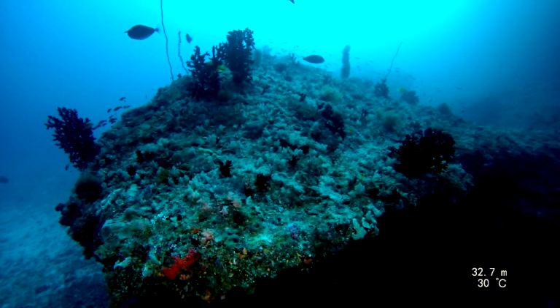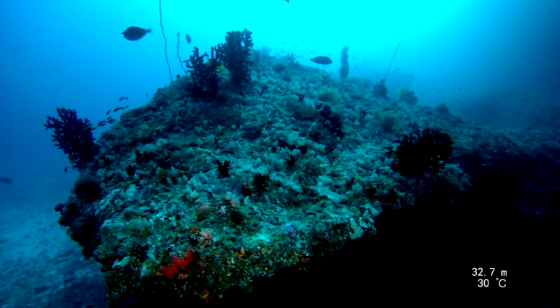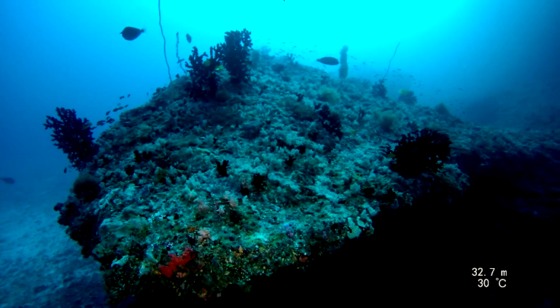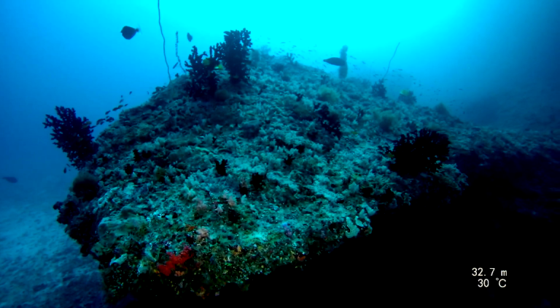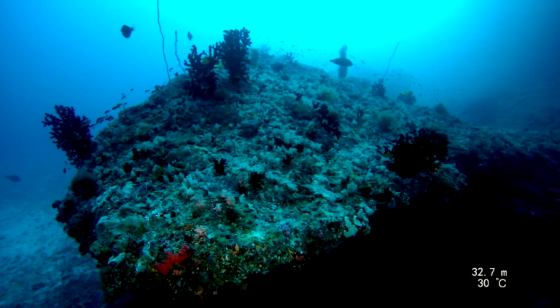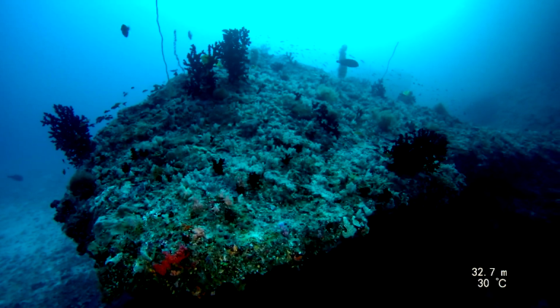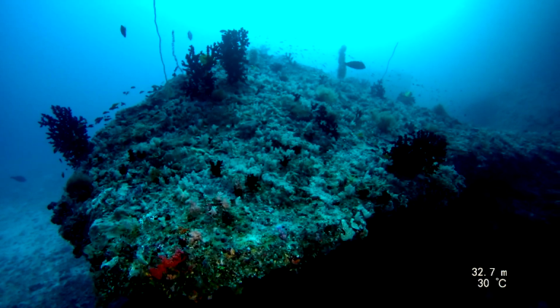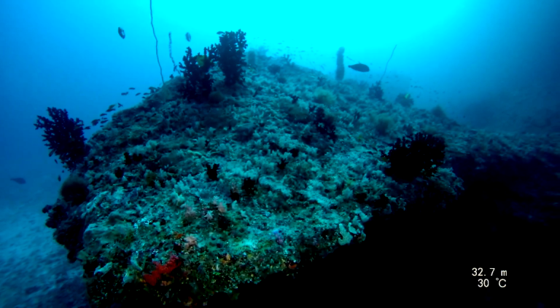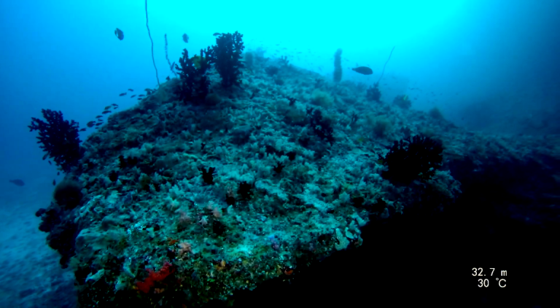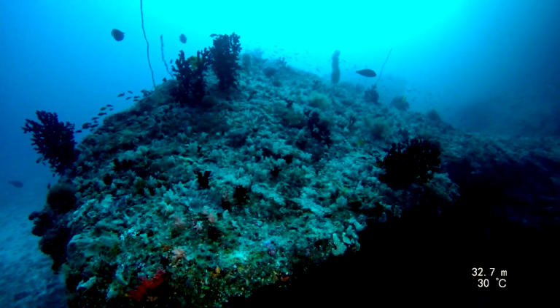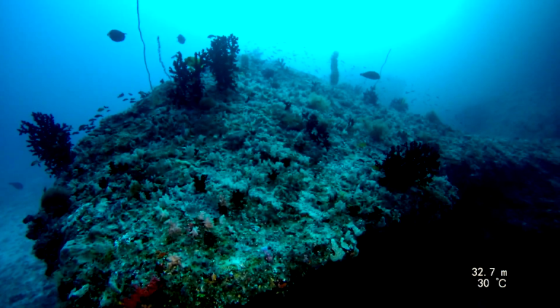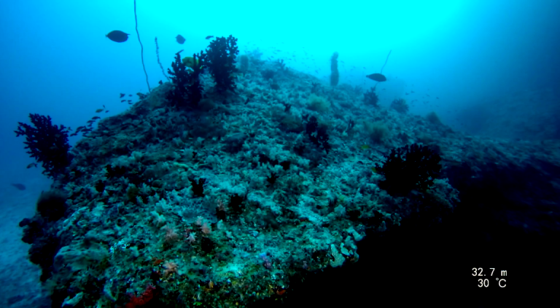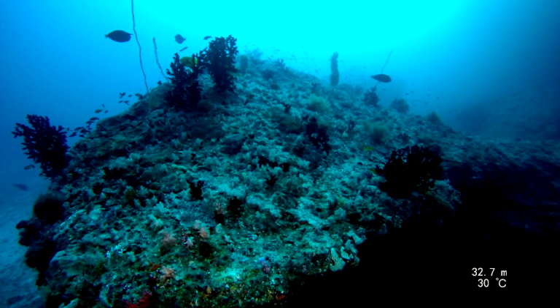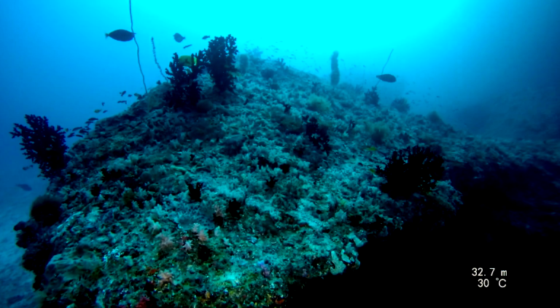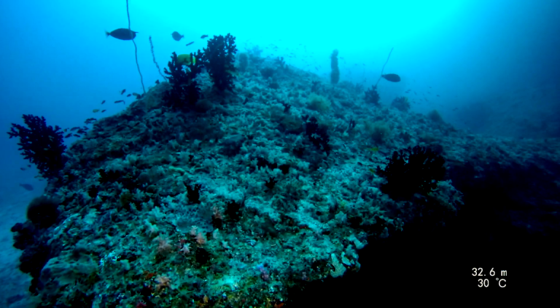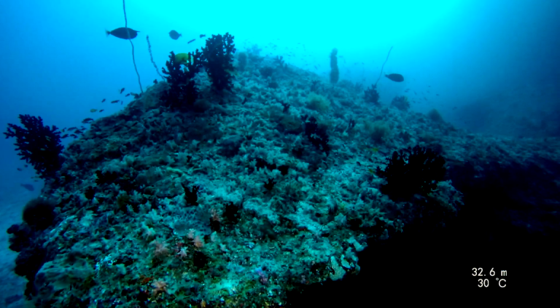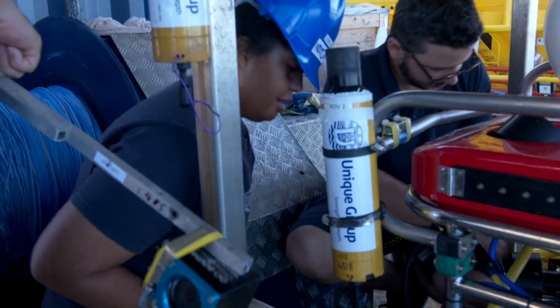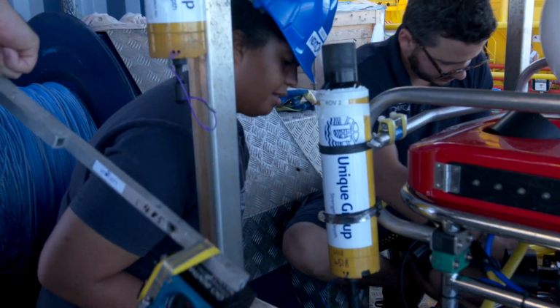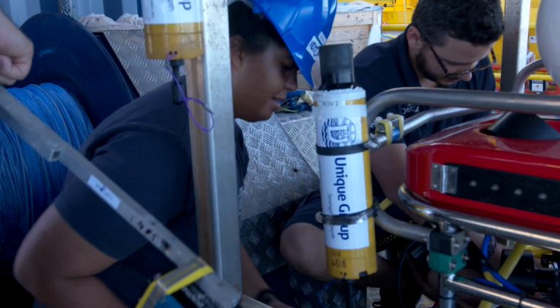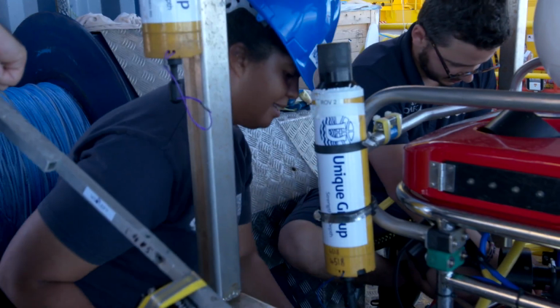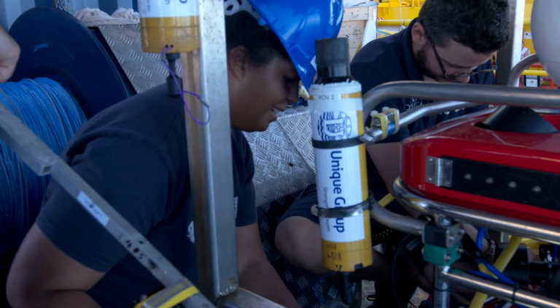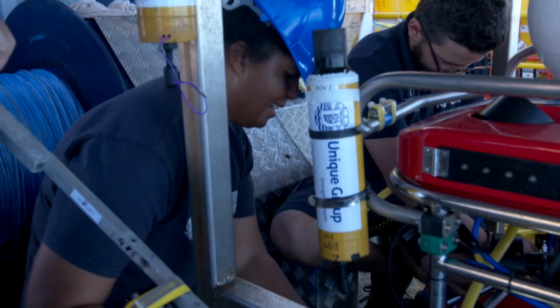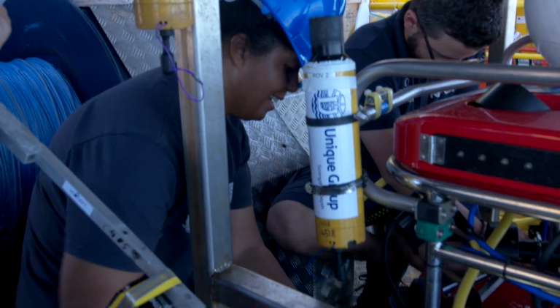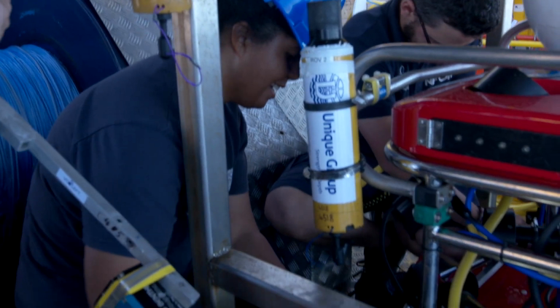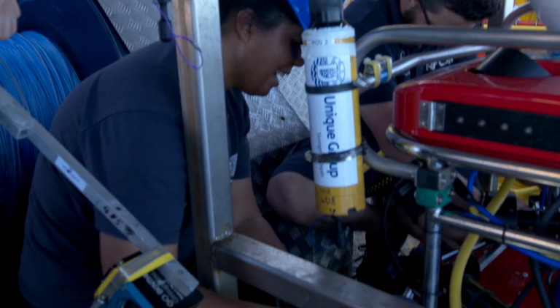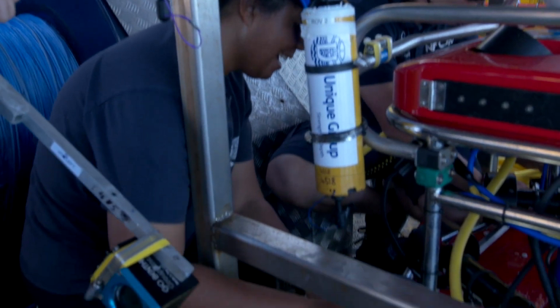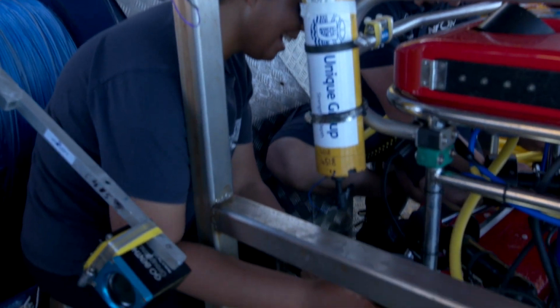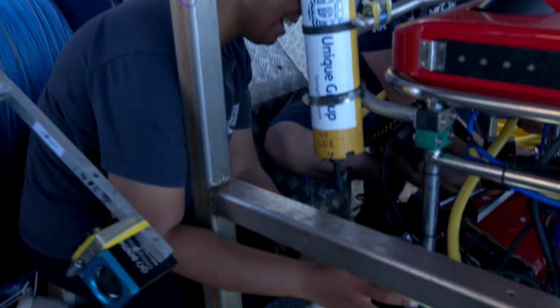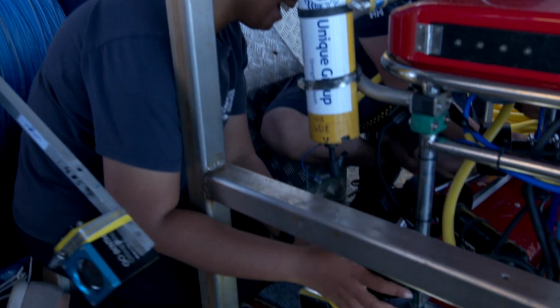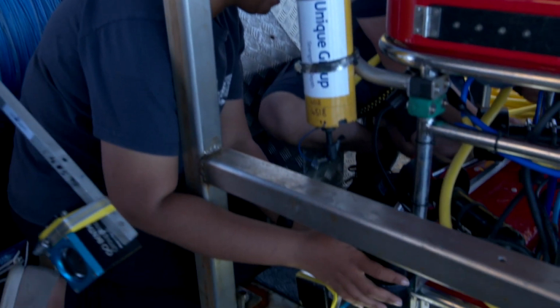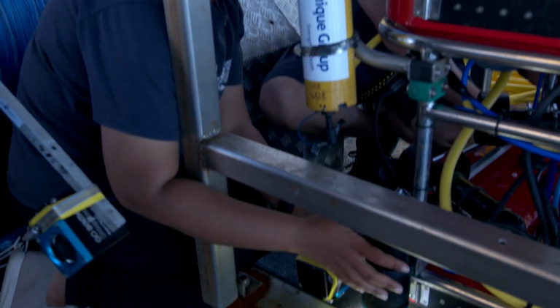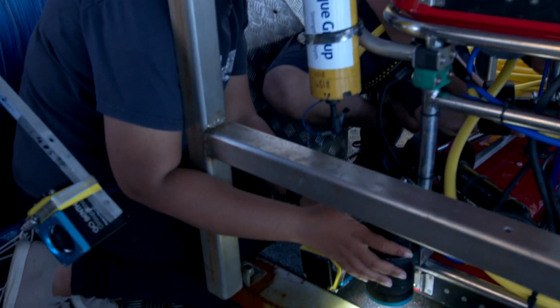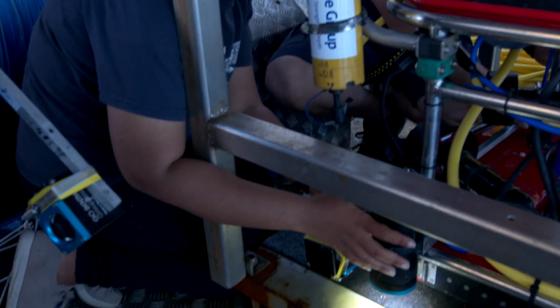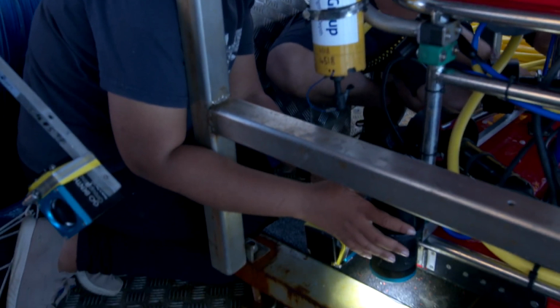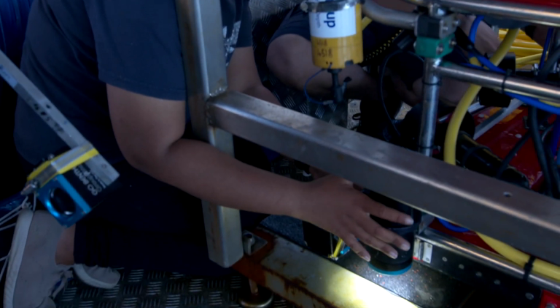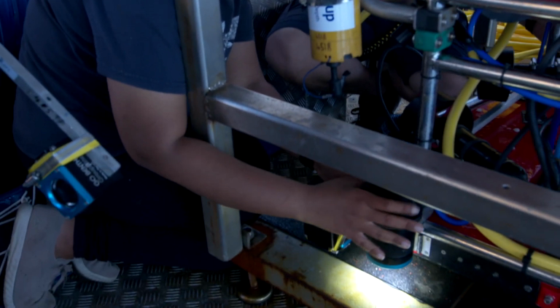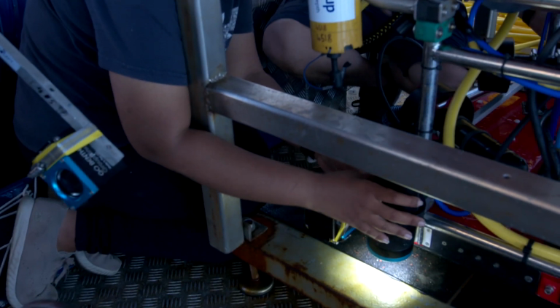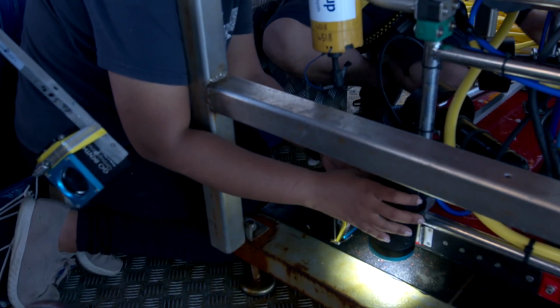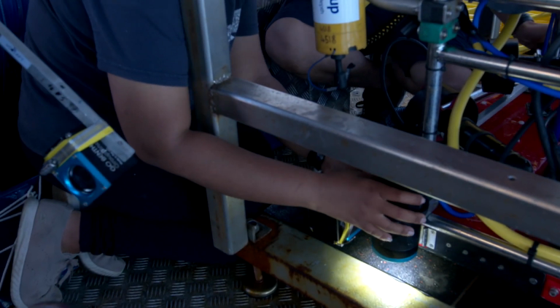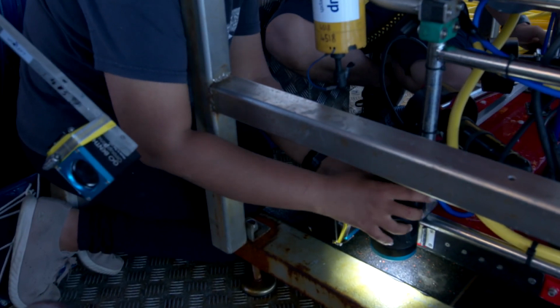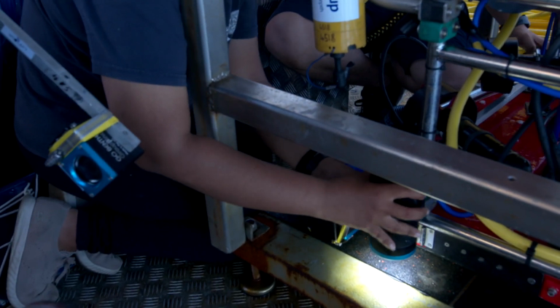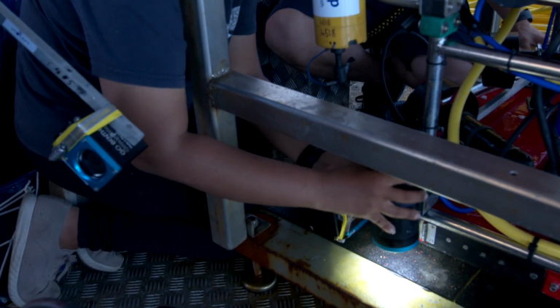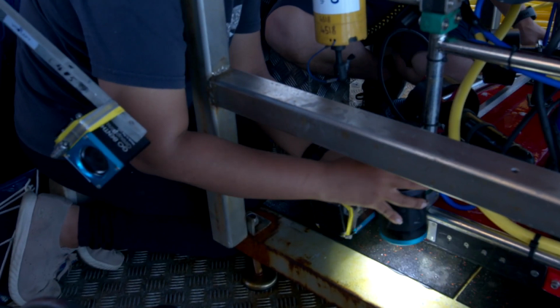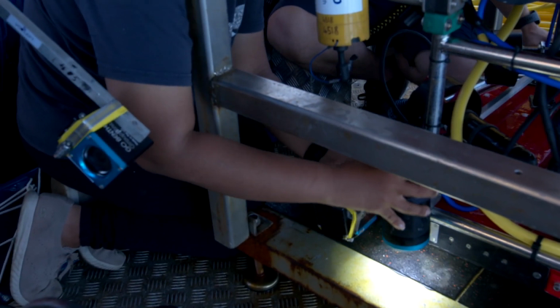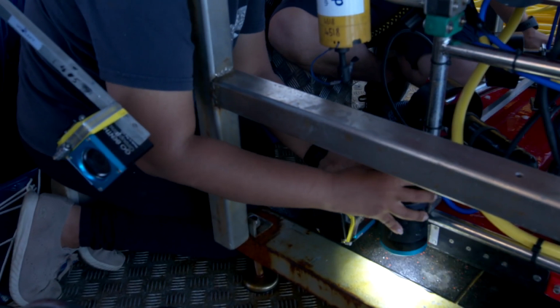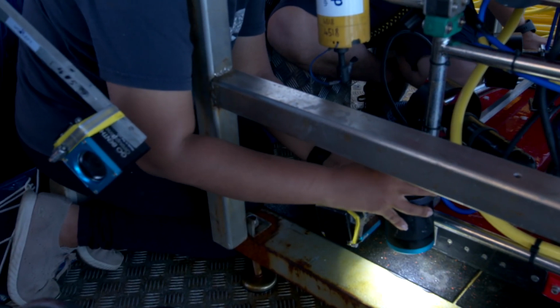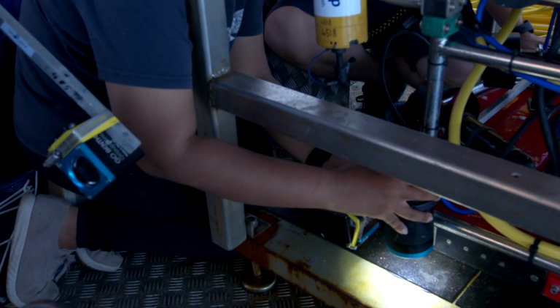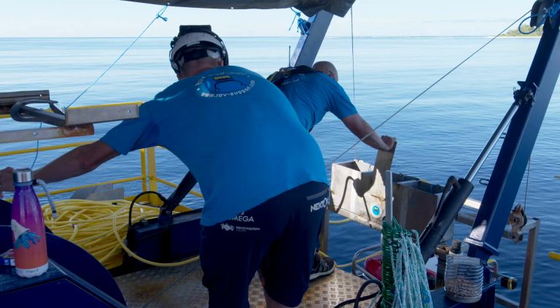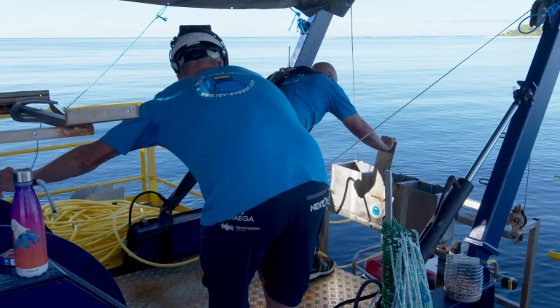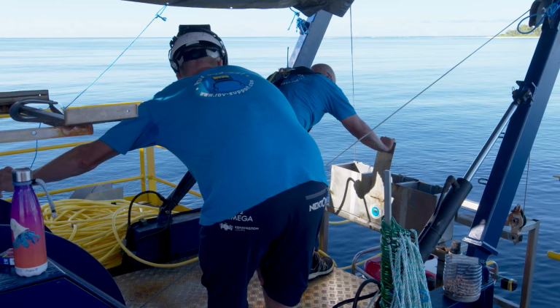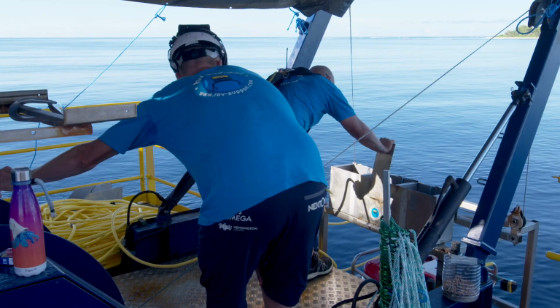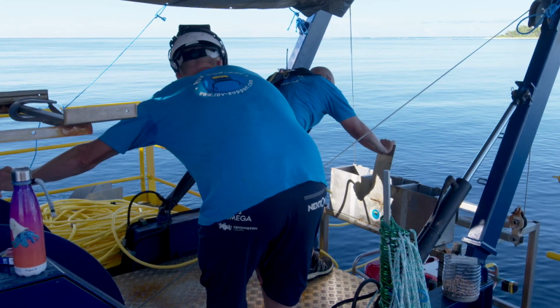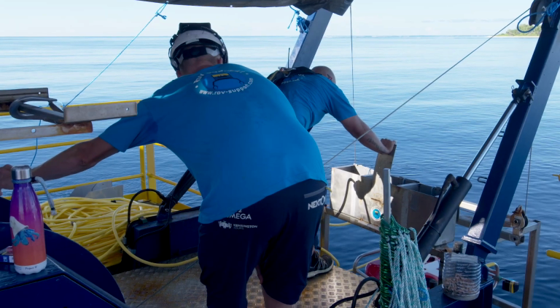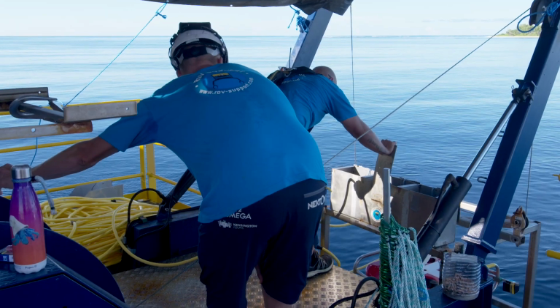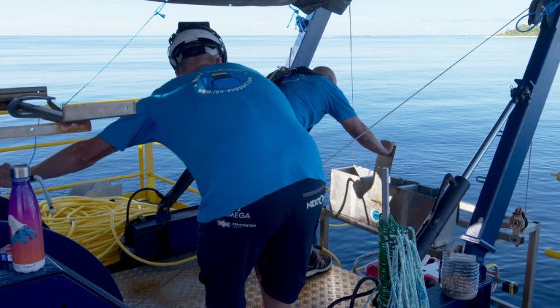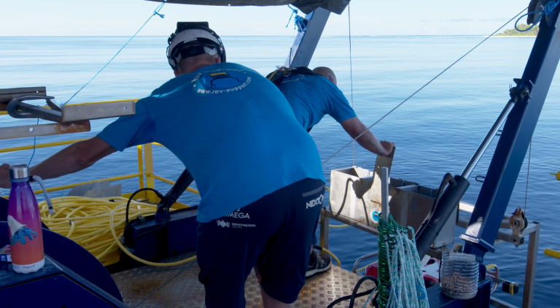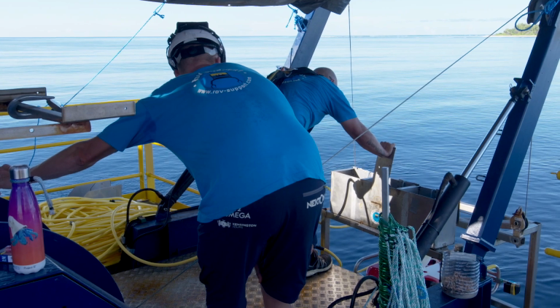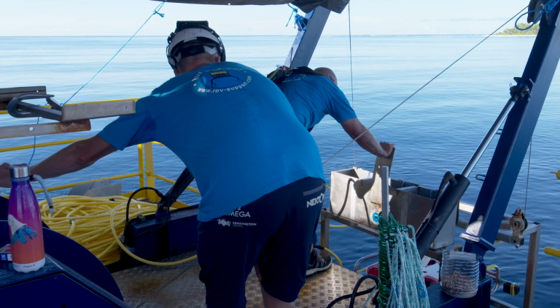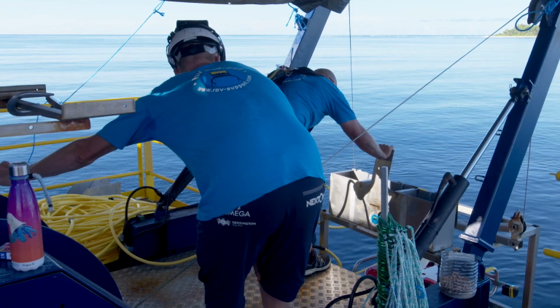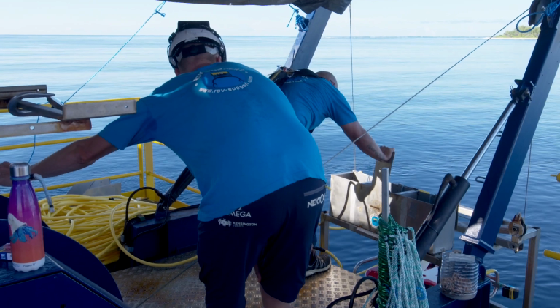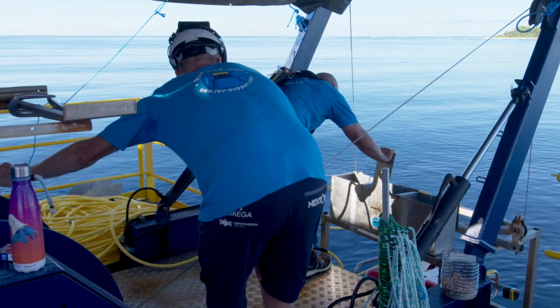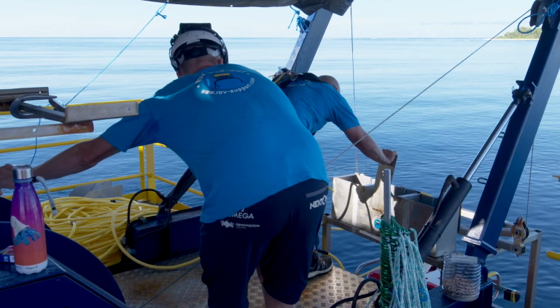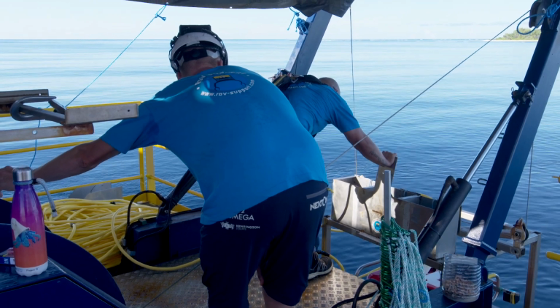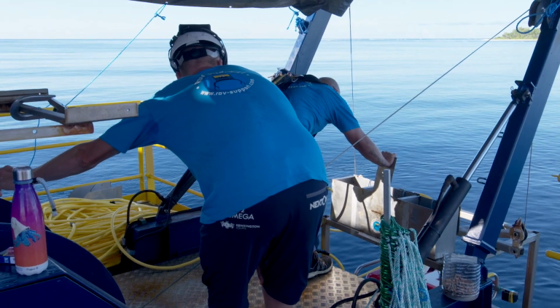We also adapted the ROV with a whole suite of different camera technologies, so we could actually document the biodiversity that we were discovering in the deep sea.